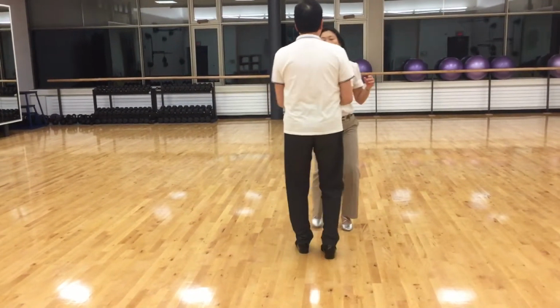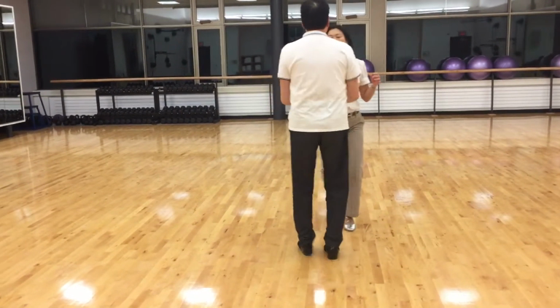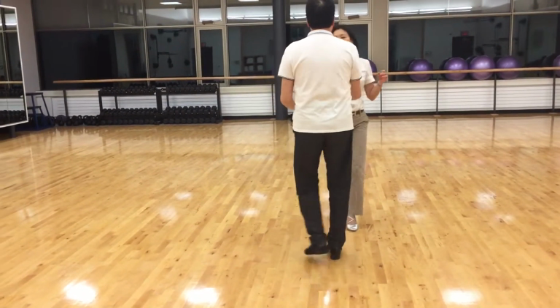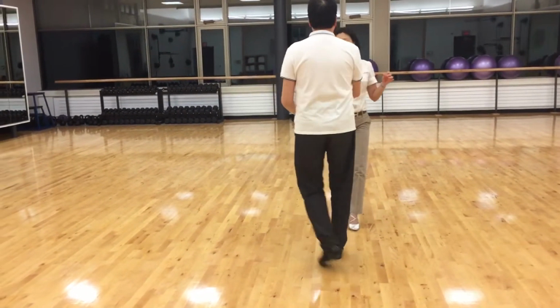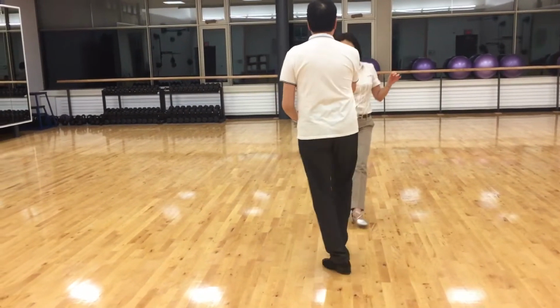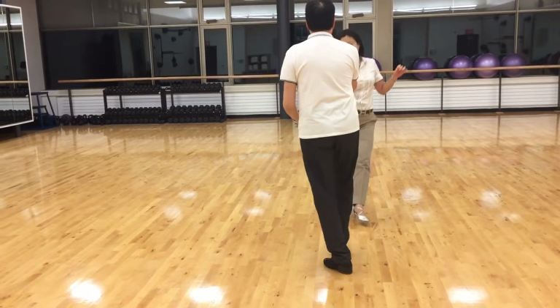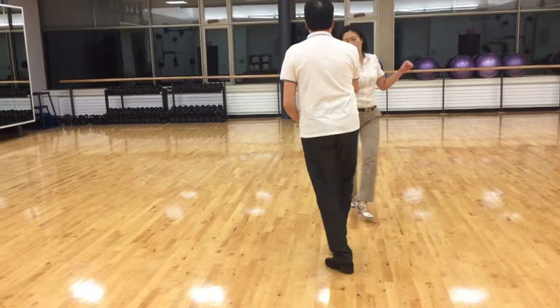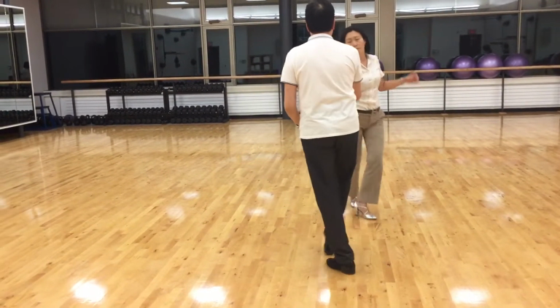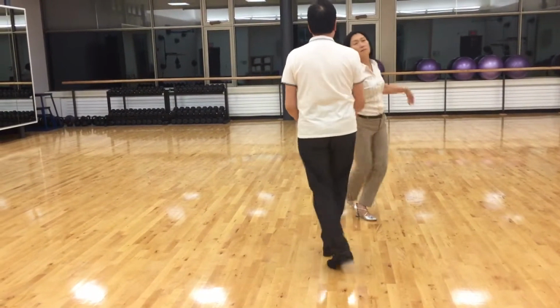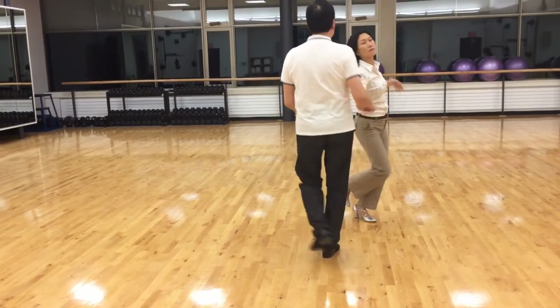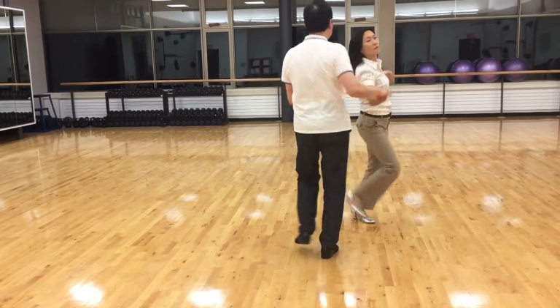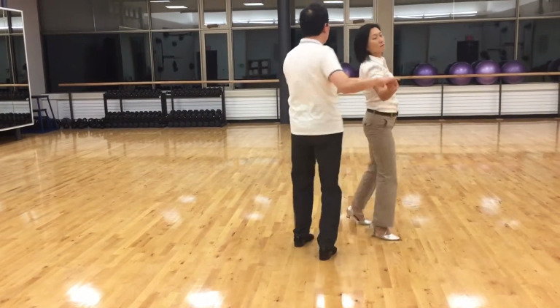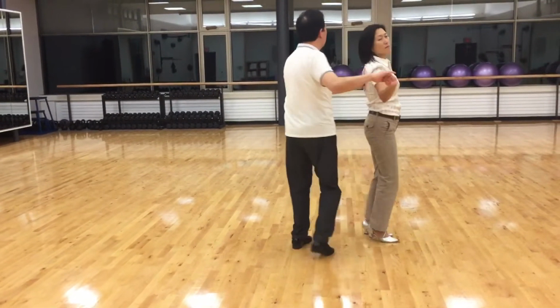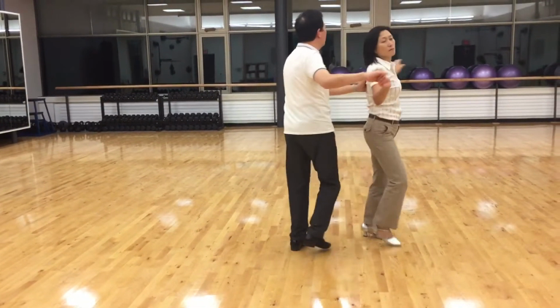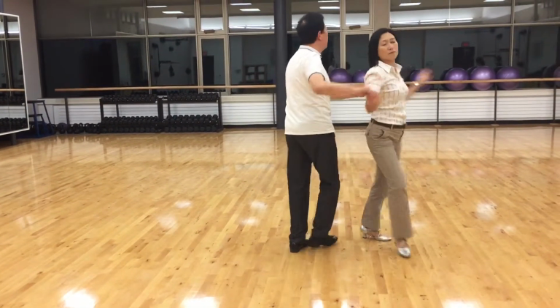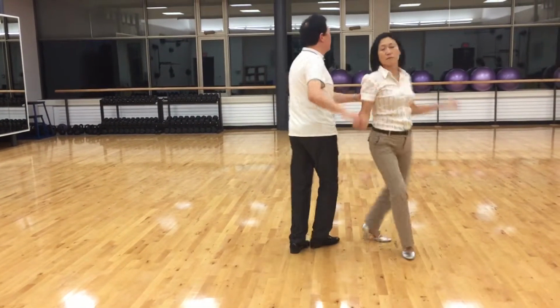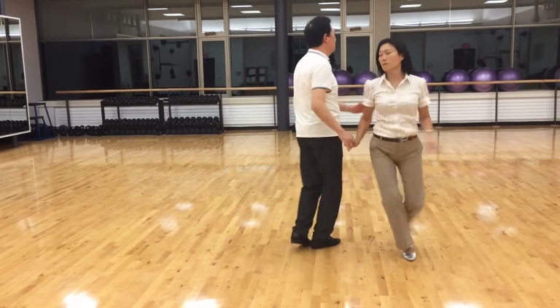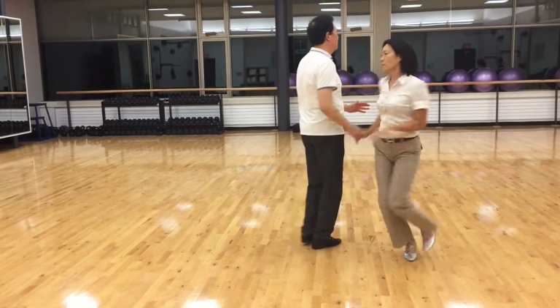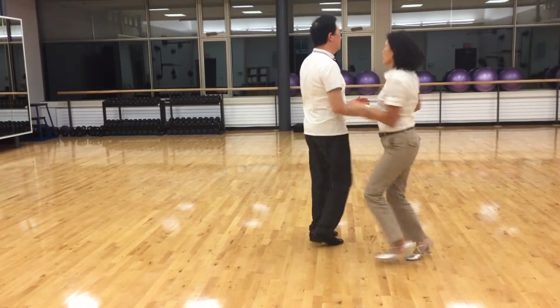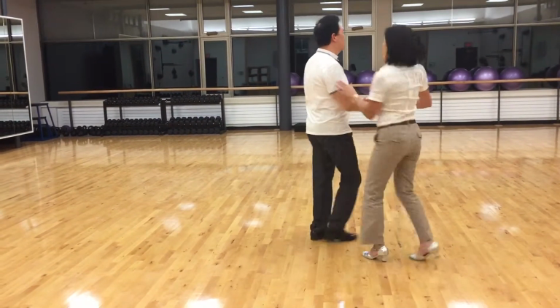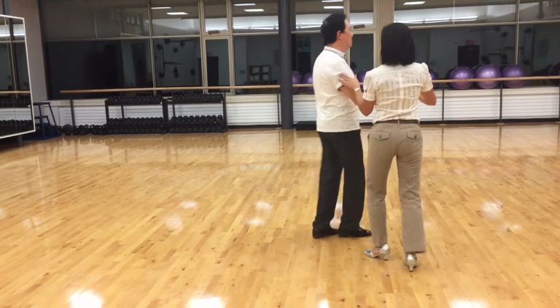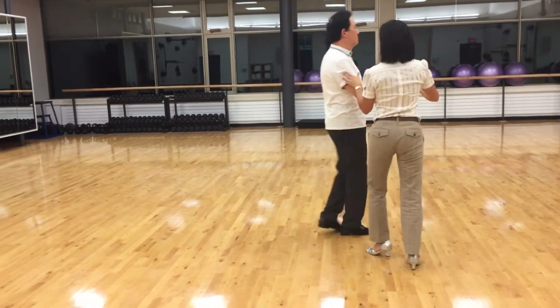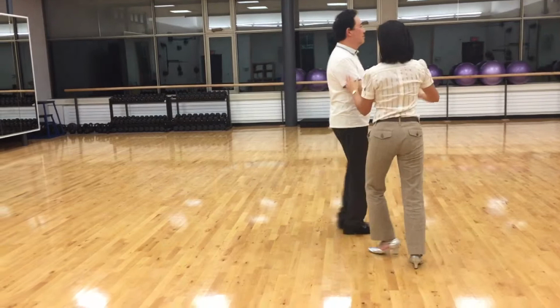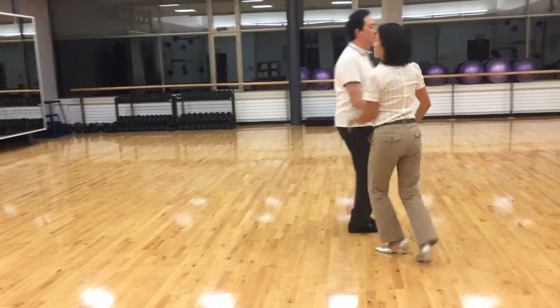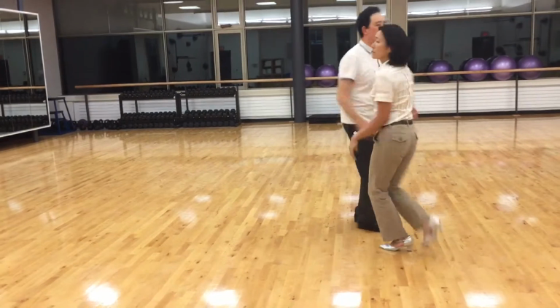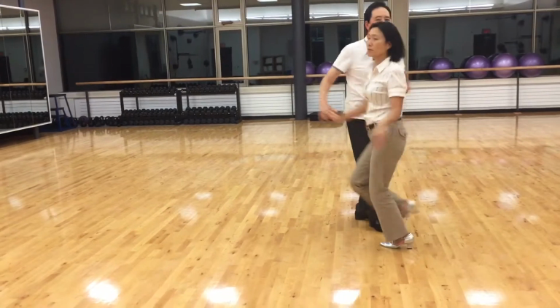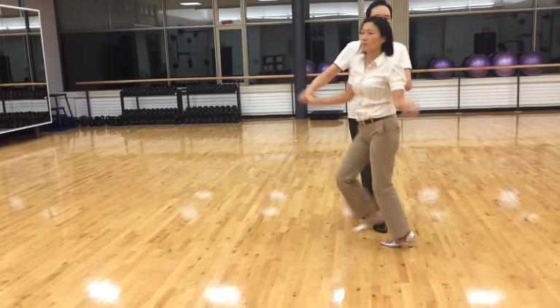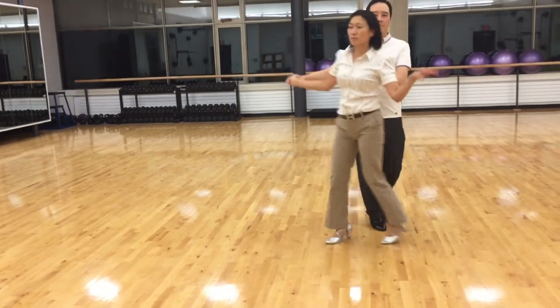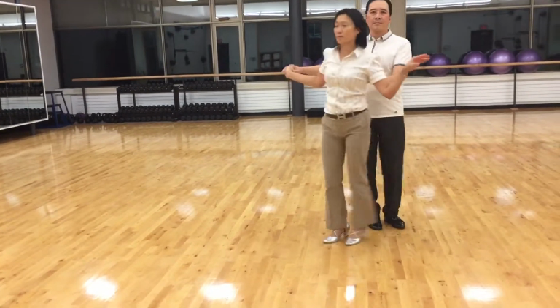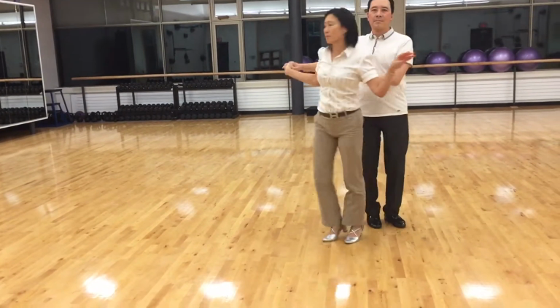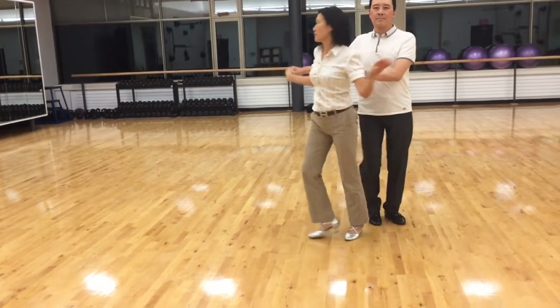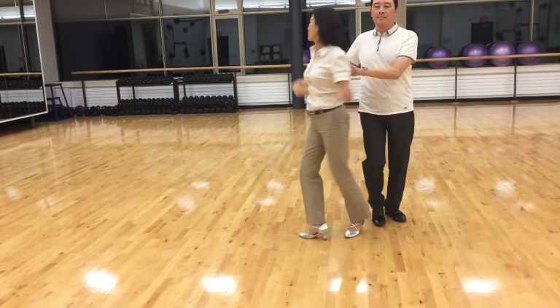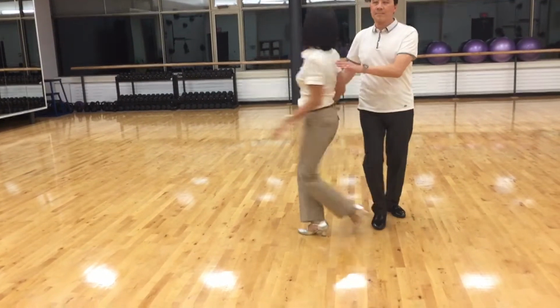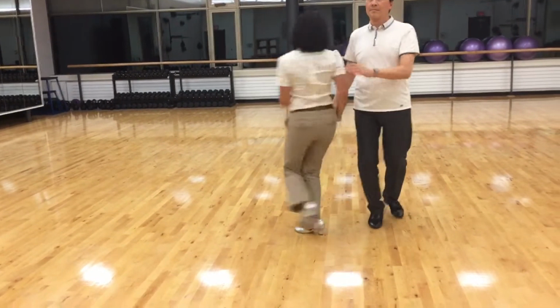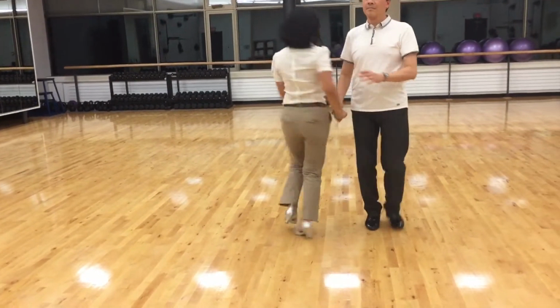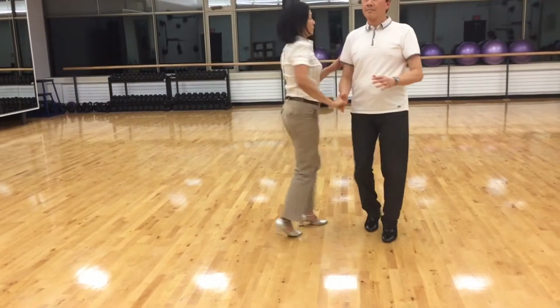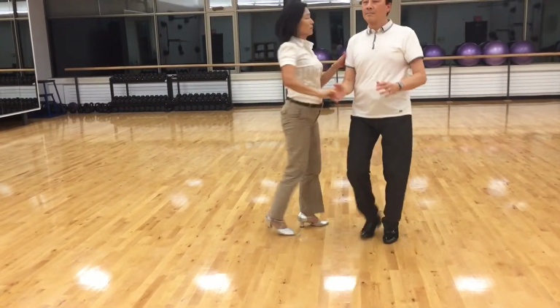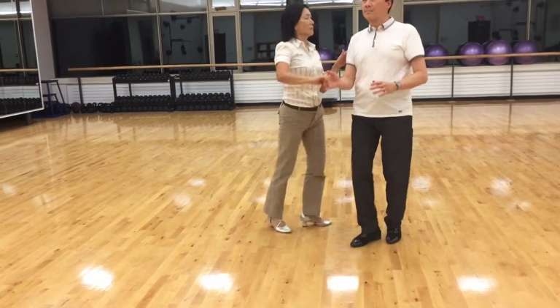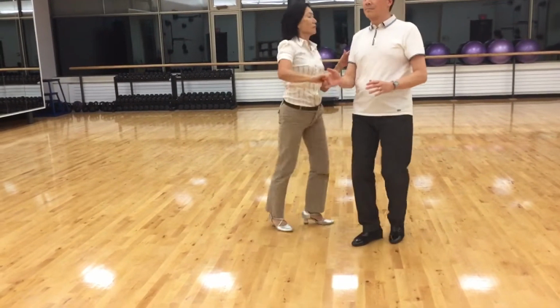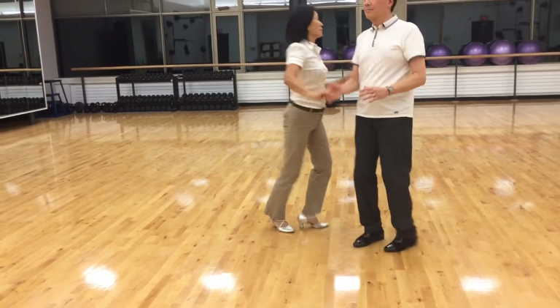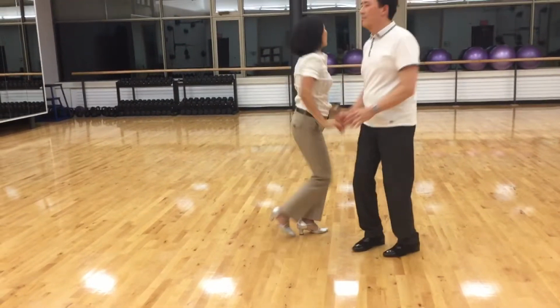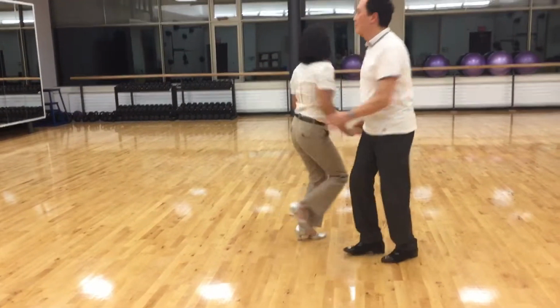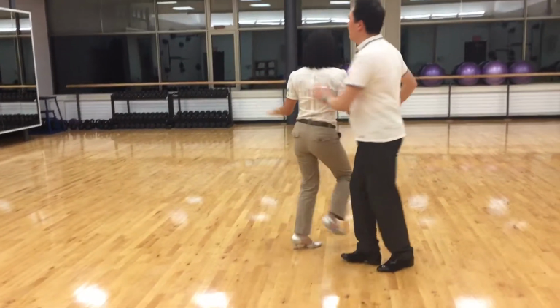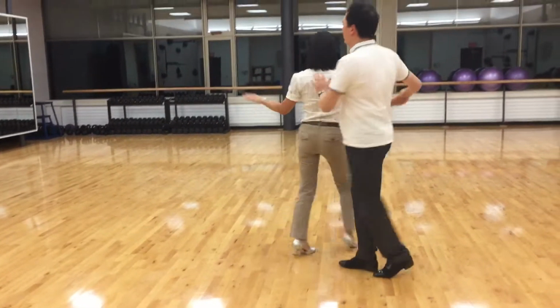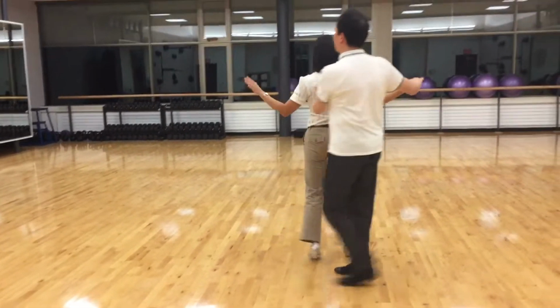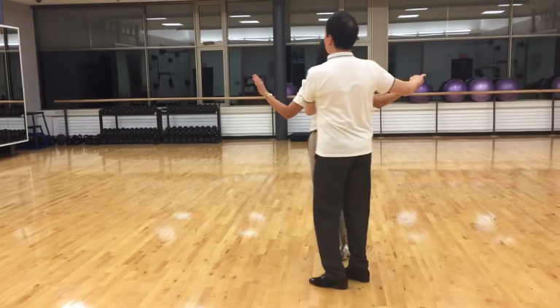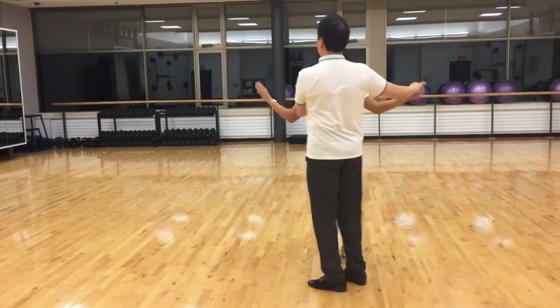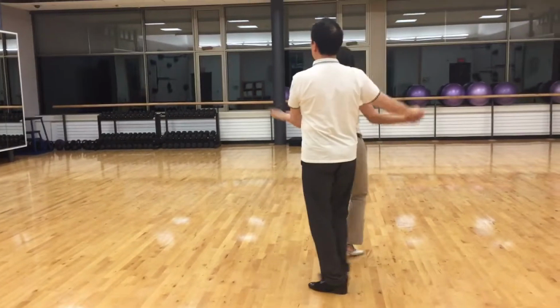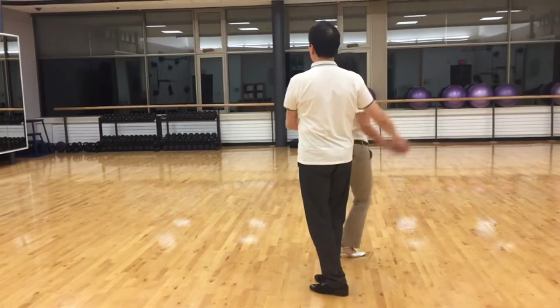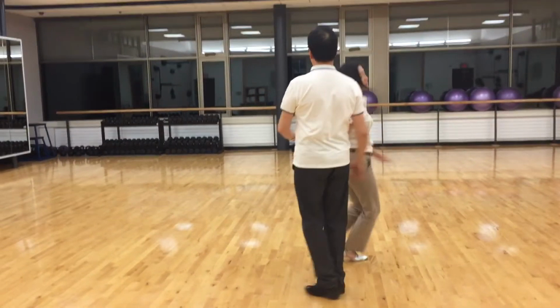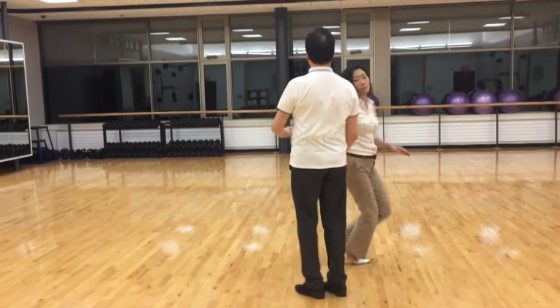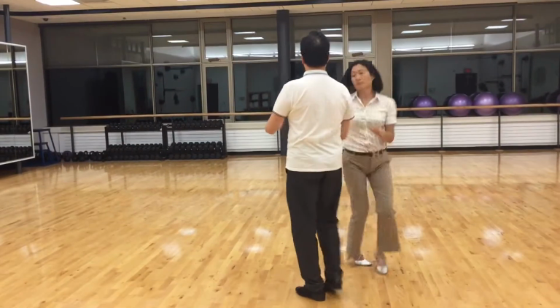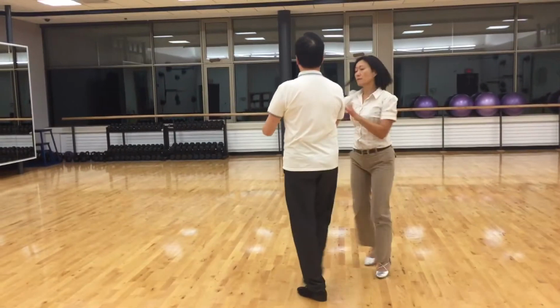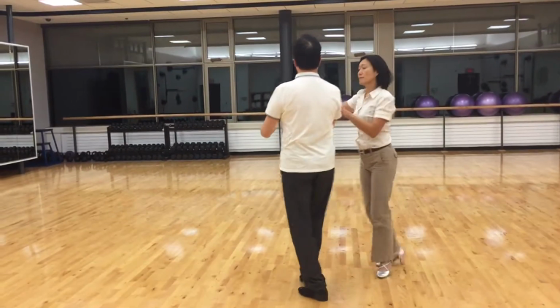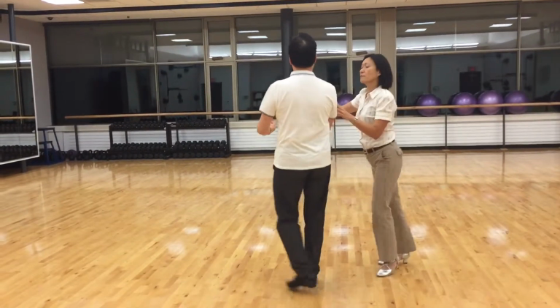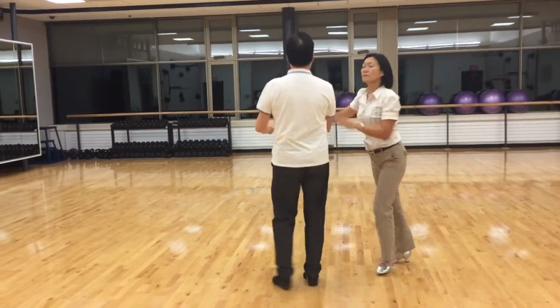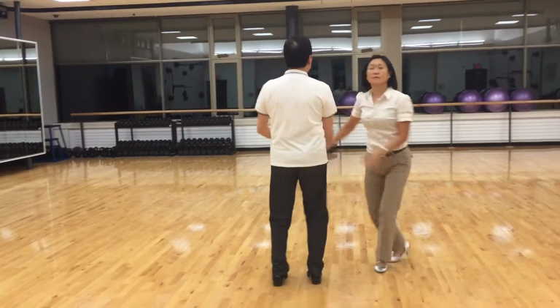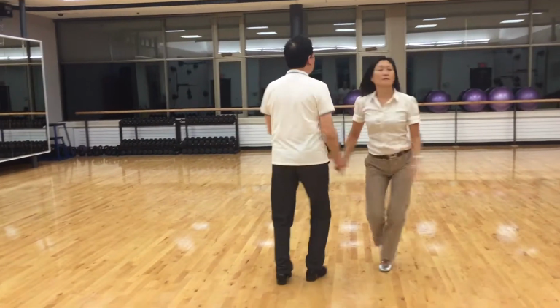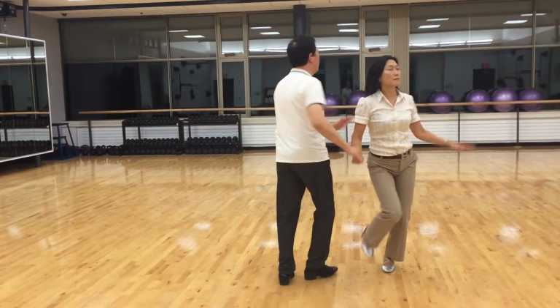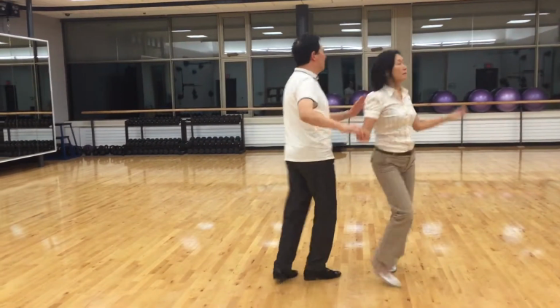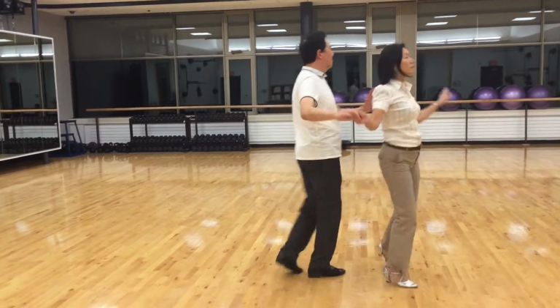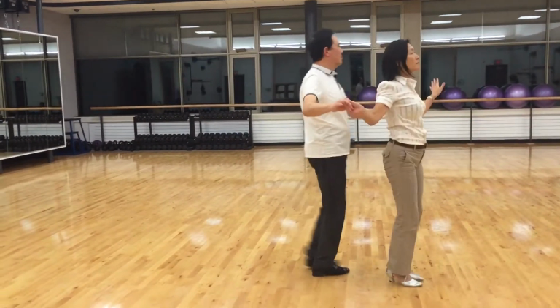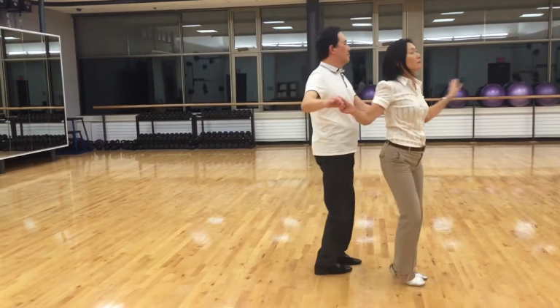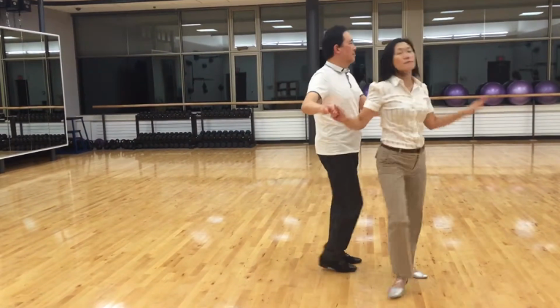Cross hand, and one, continuous tuck. Three, four, five, six, seven.